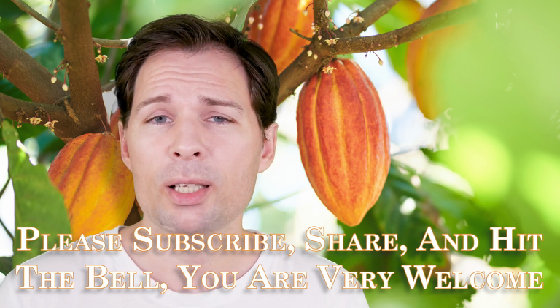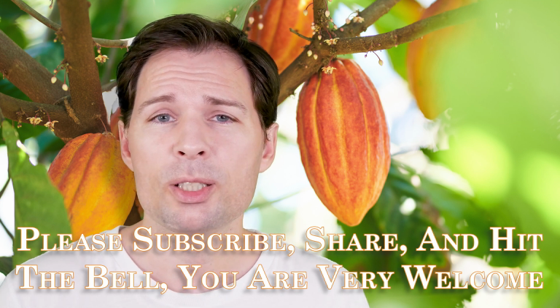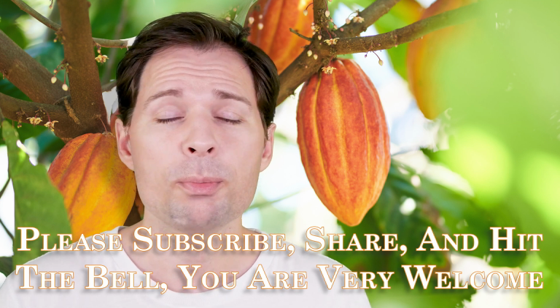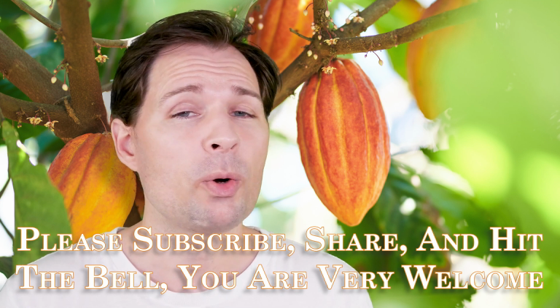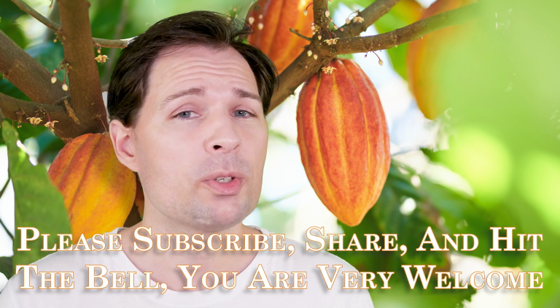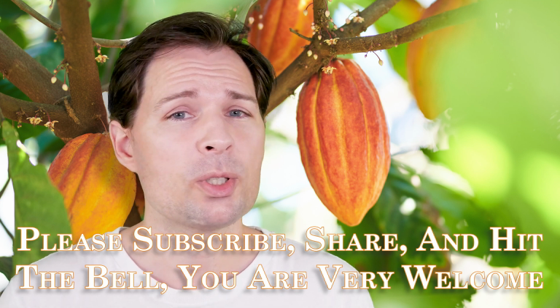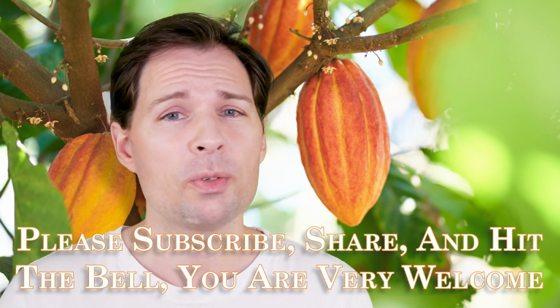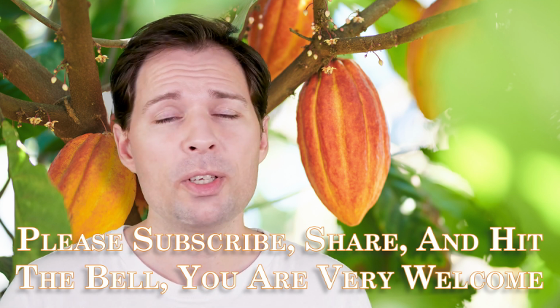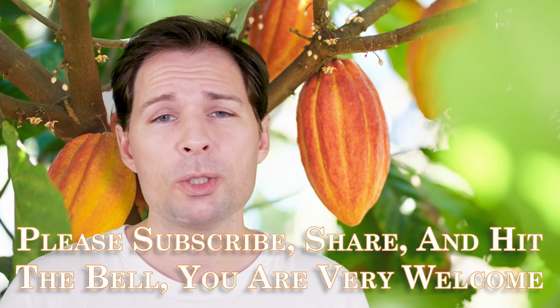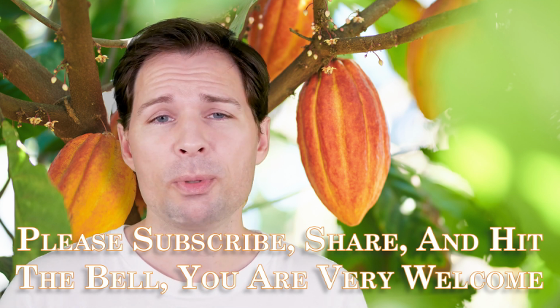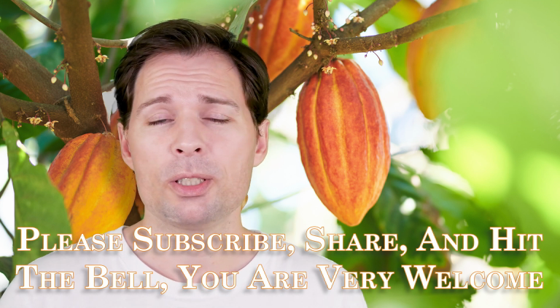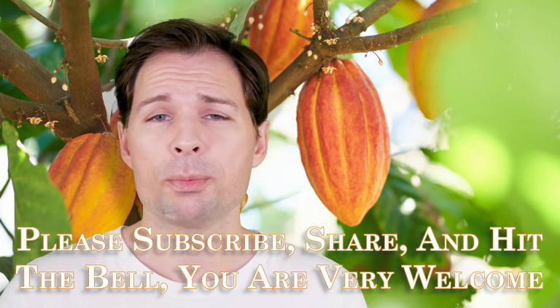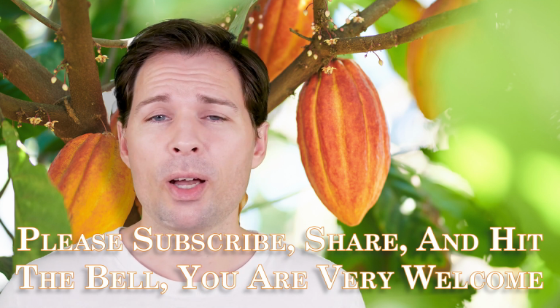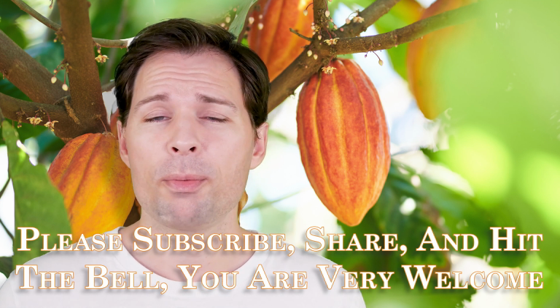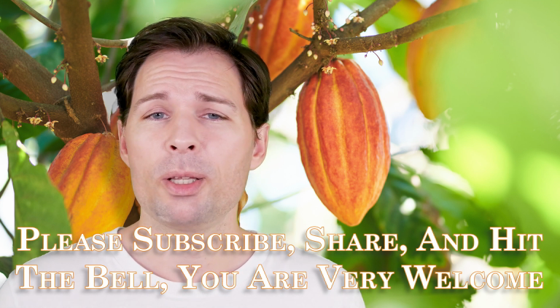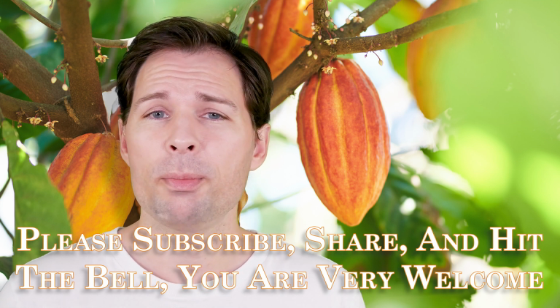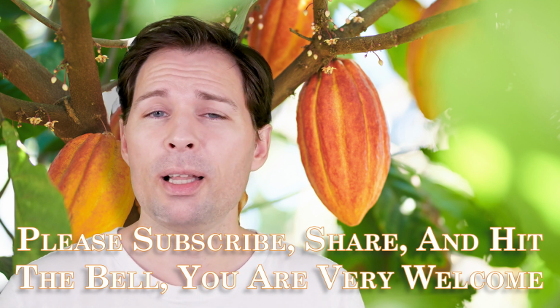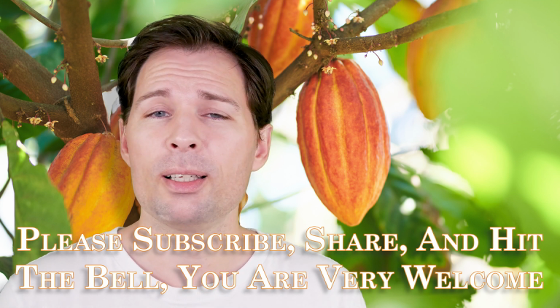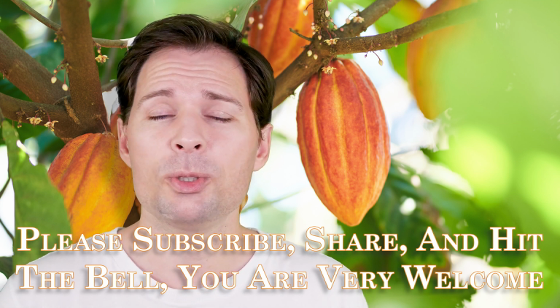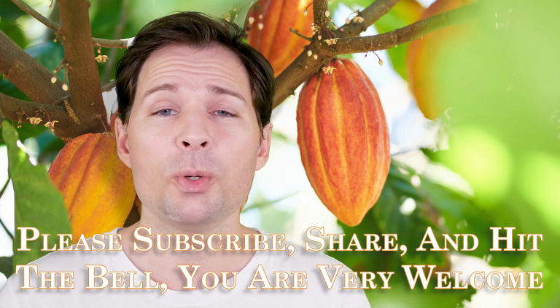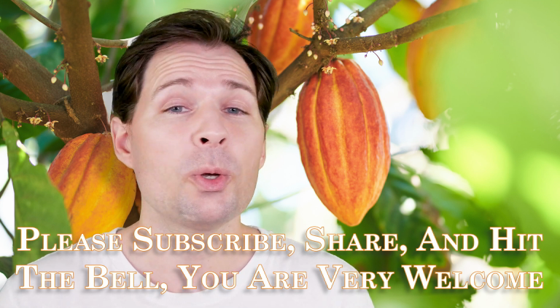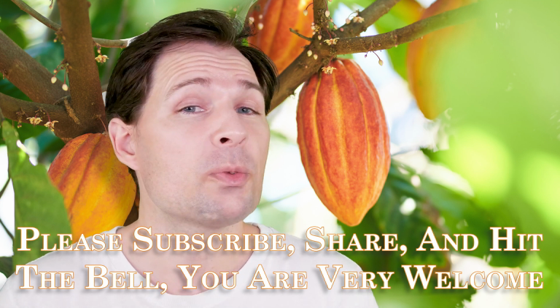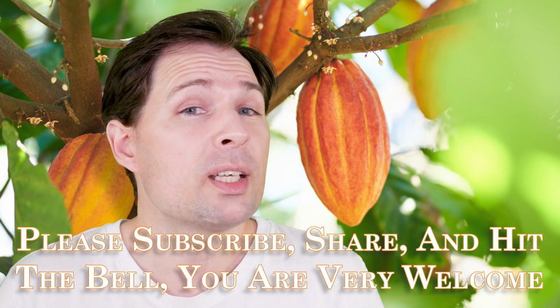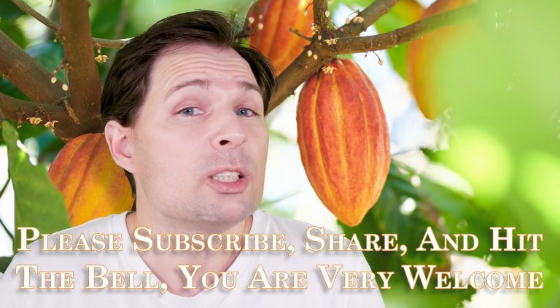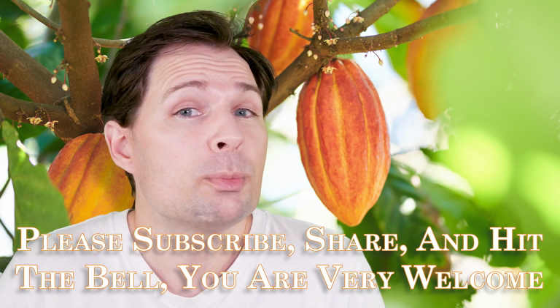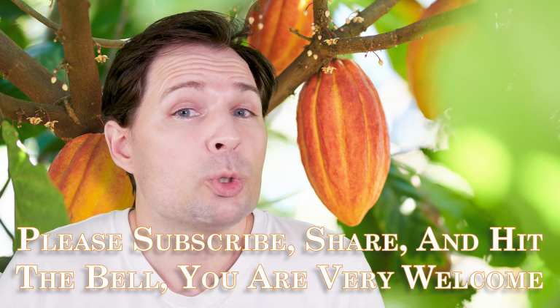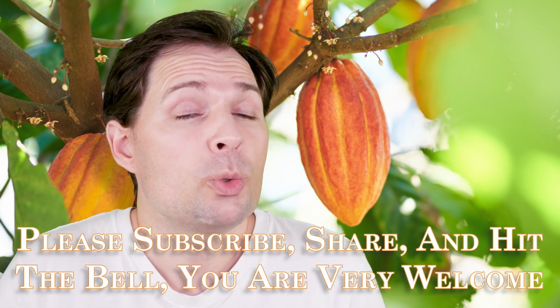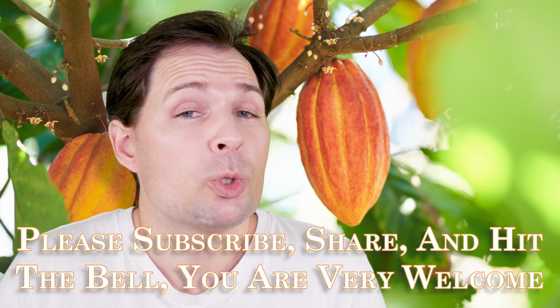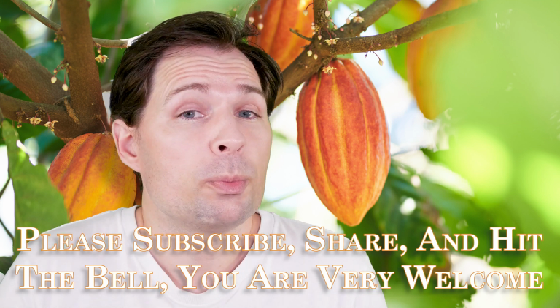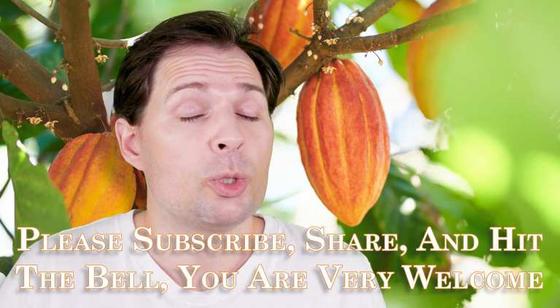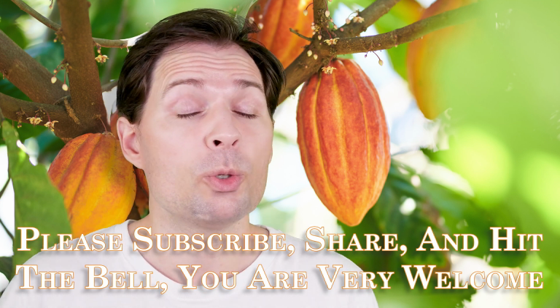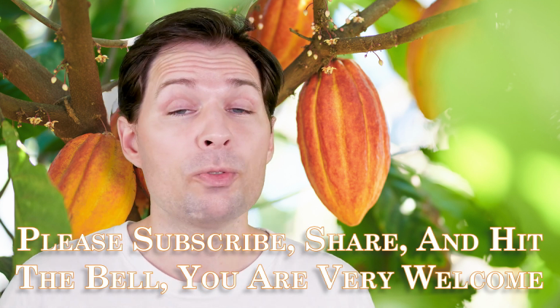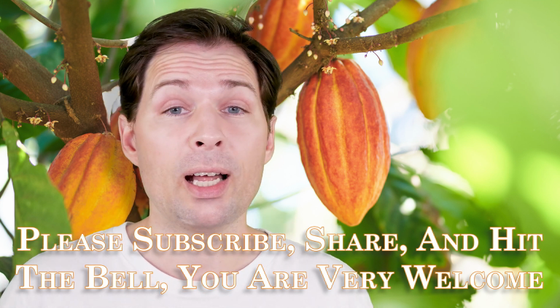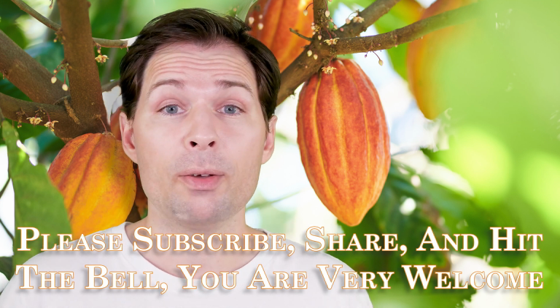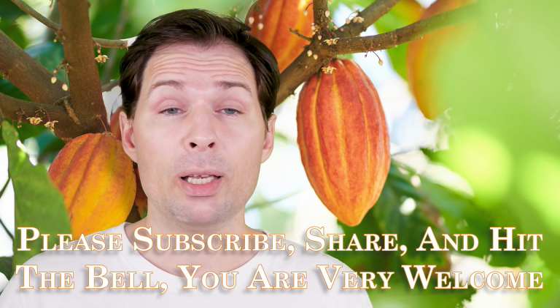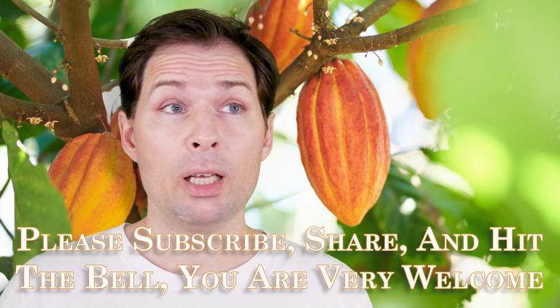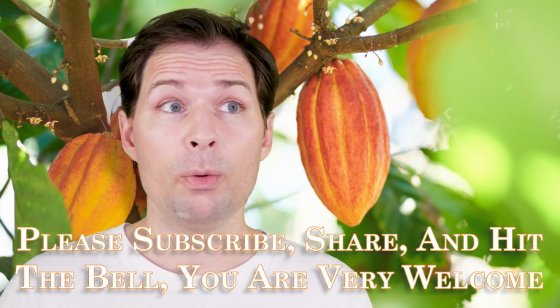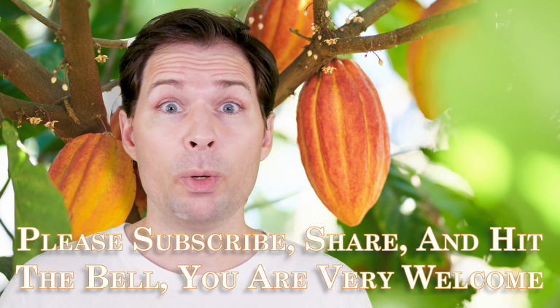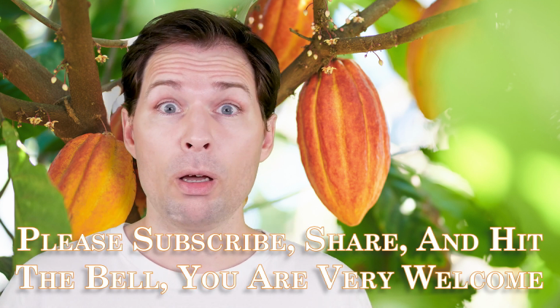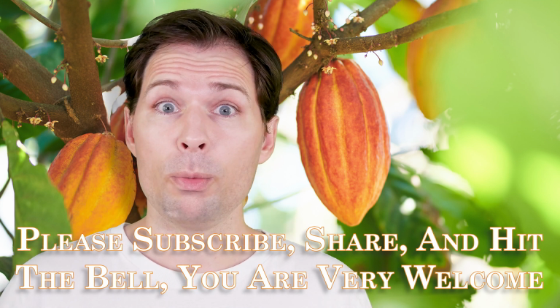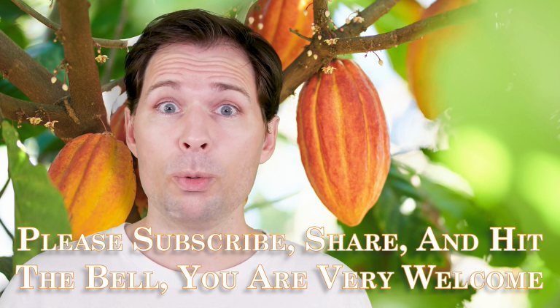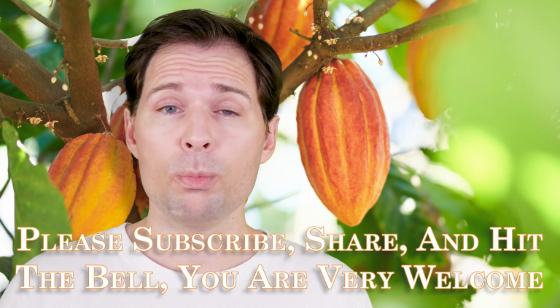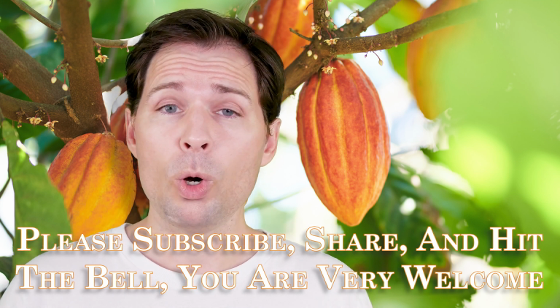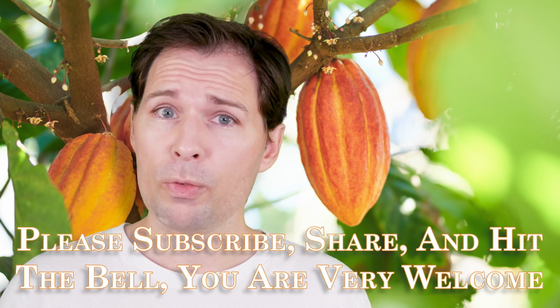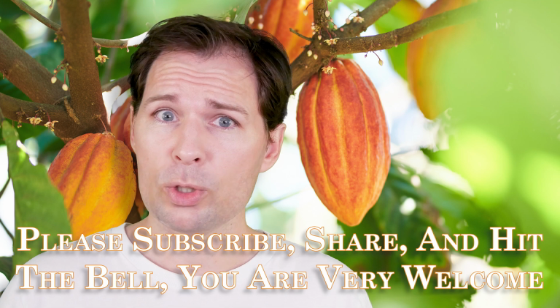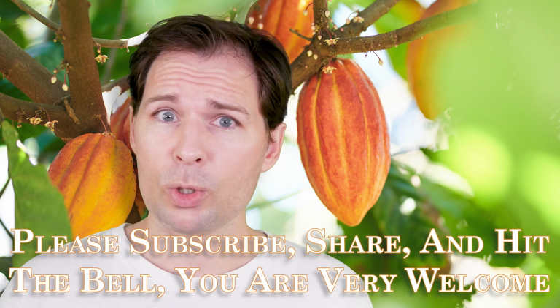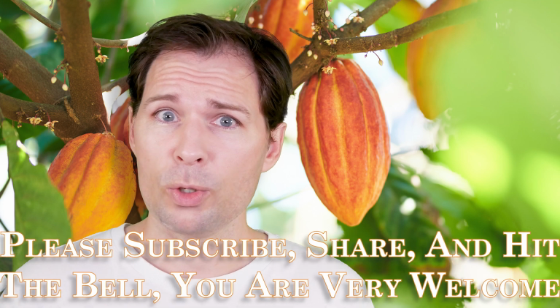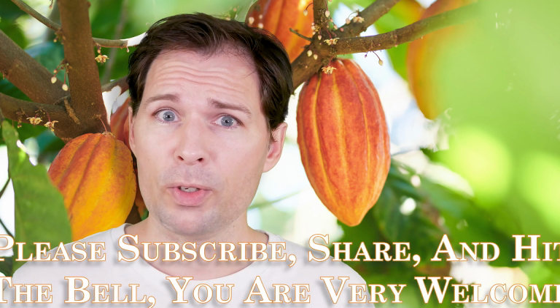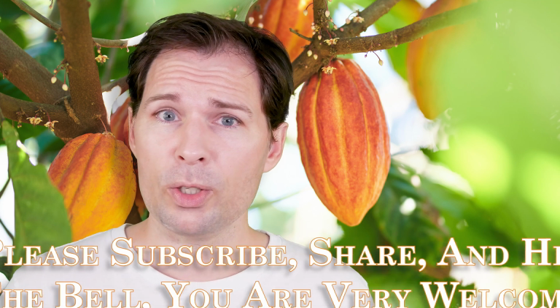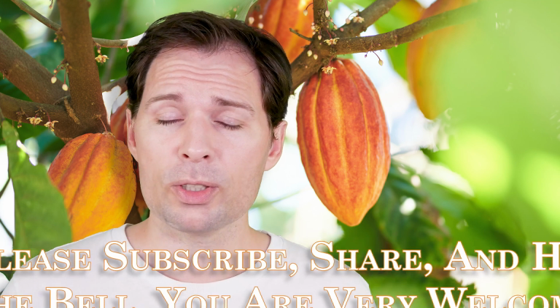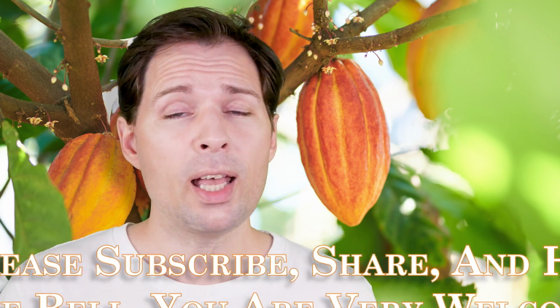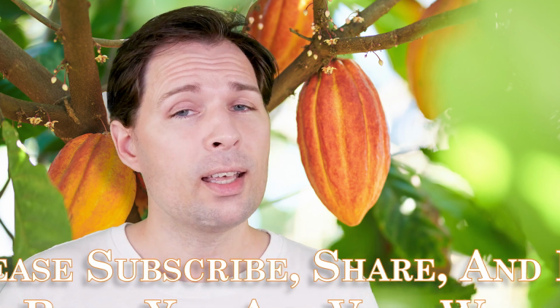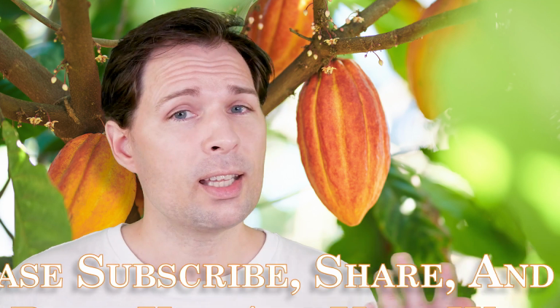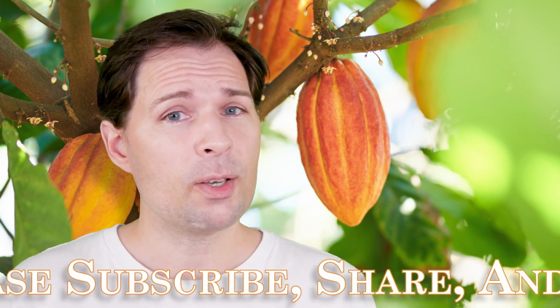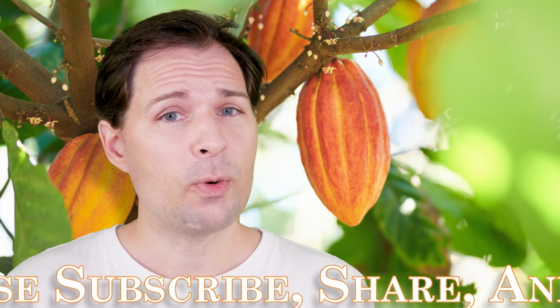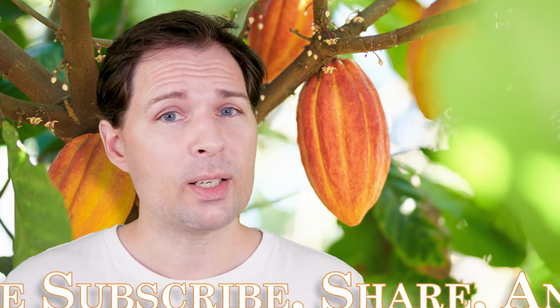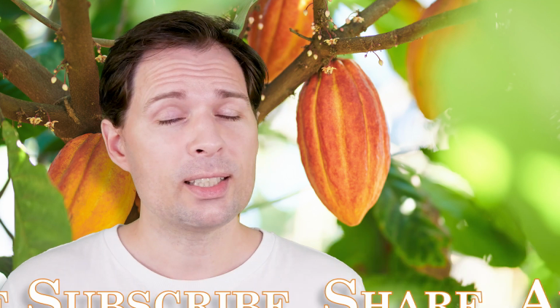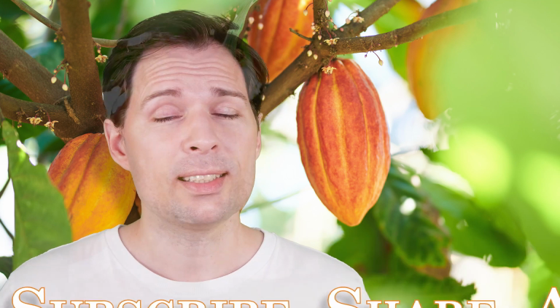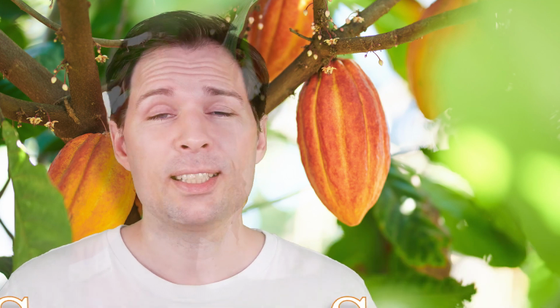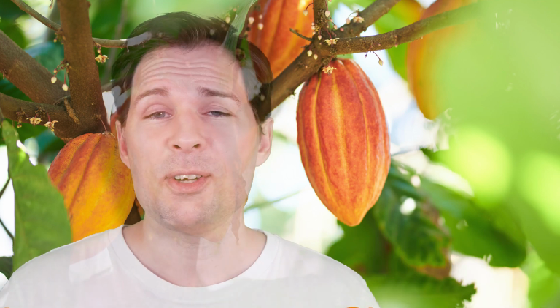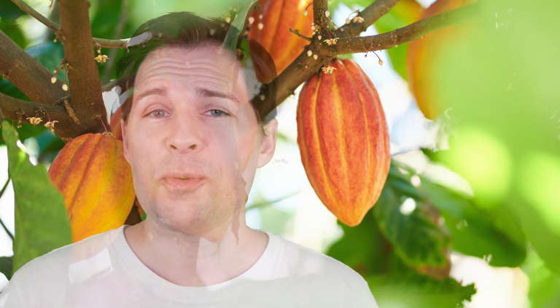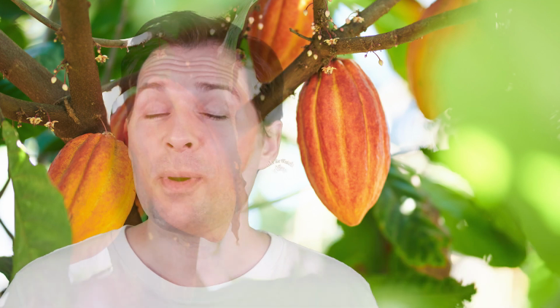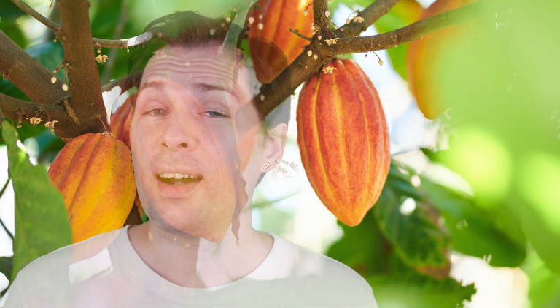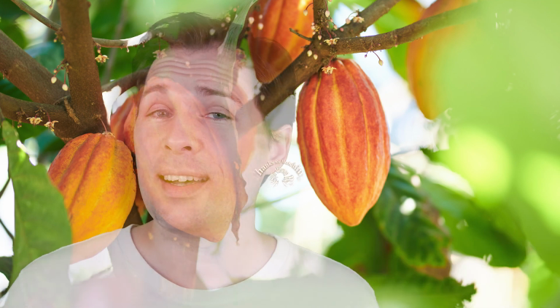If you would like to see more of these sorts of videos, please subscribe and click the bell so you'll know when I upload more. Thank you for watching. See you. Bye.